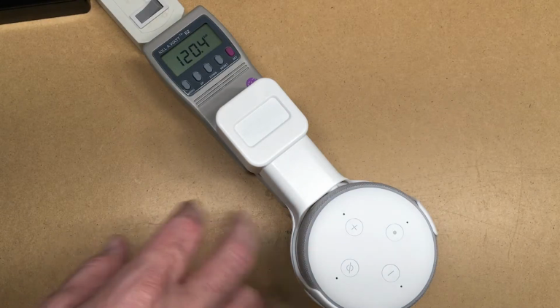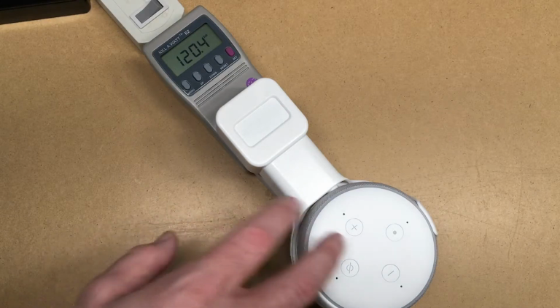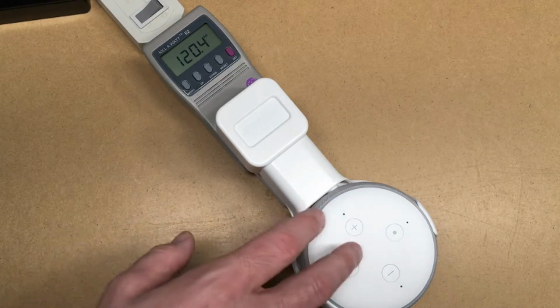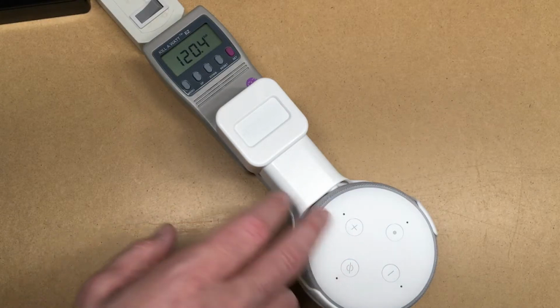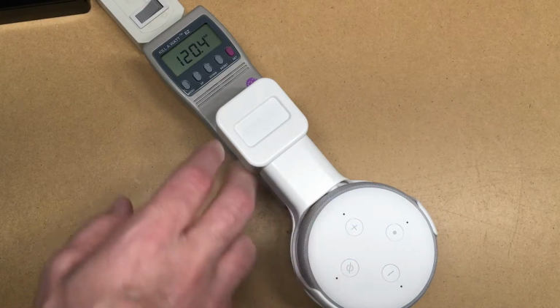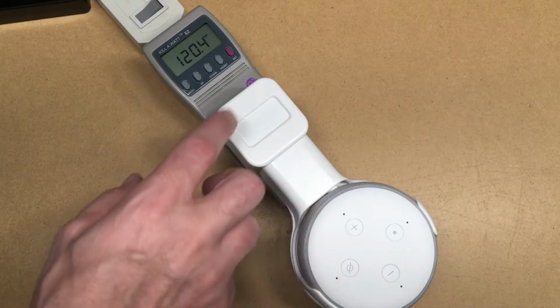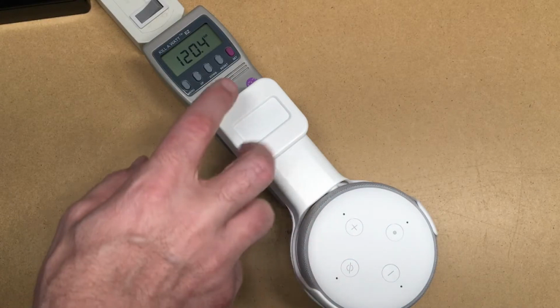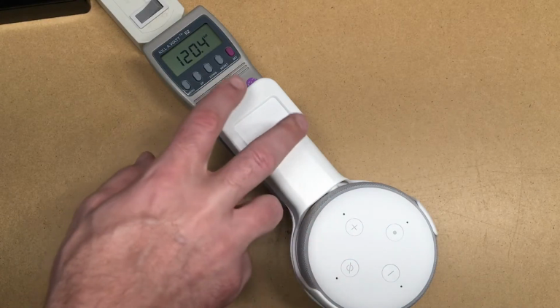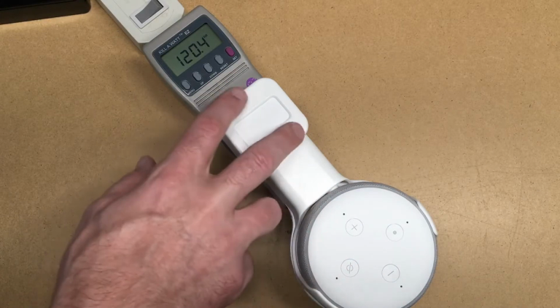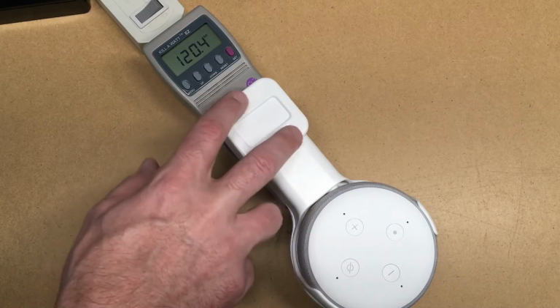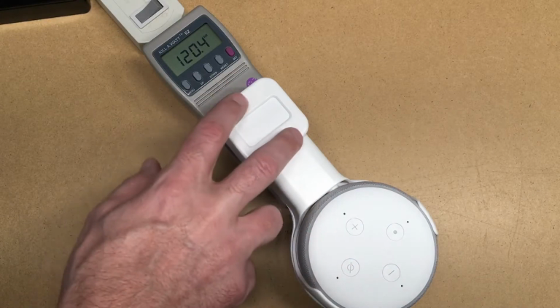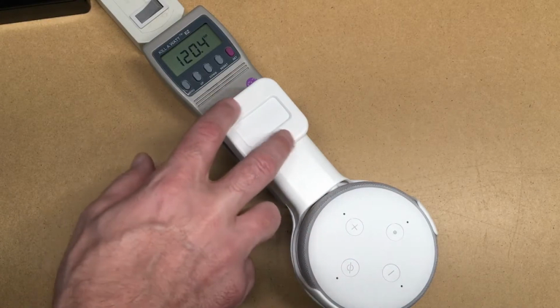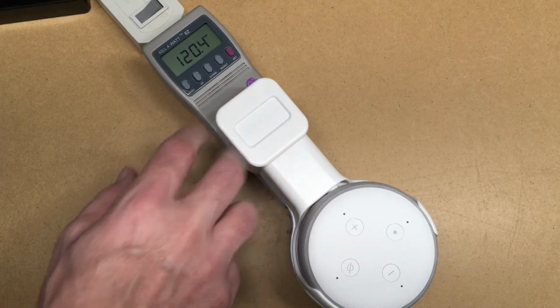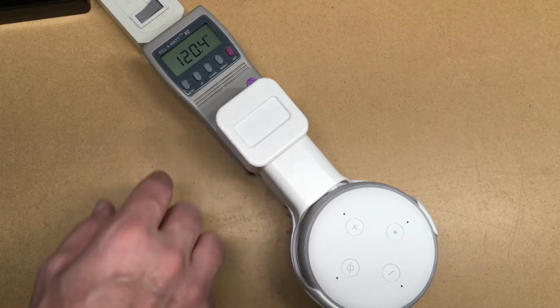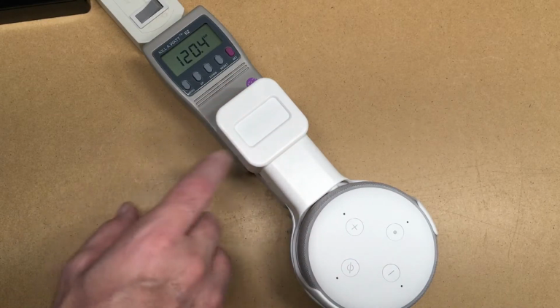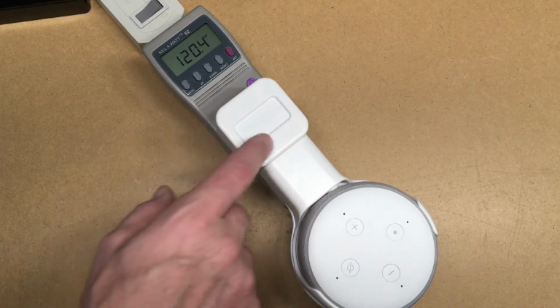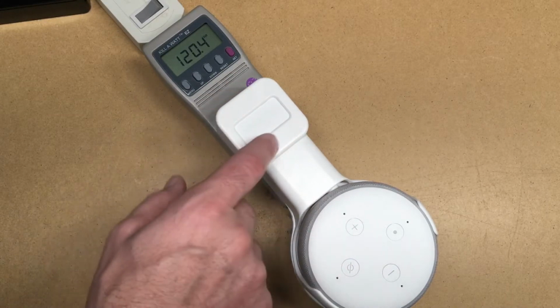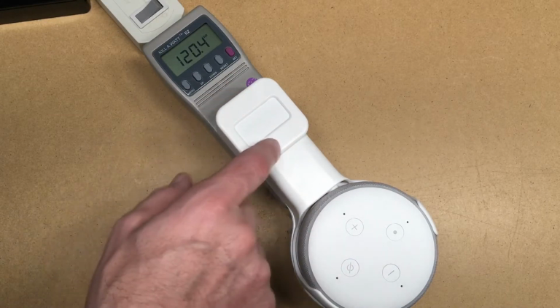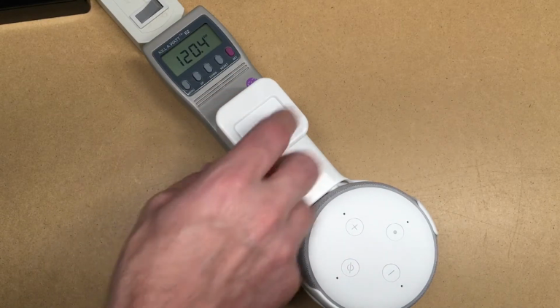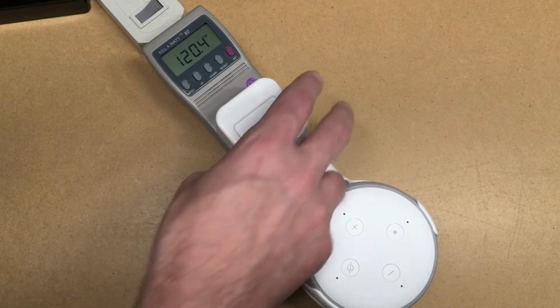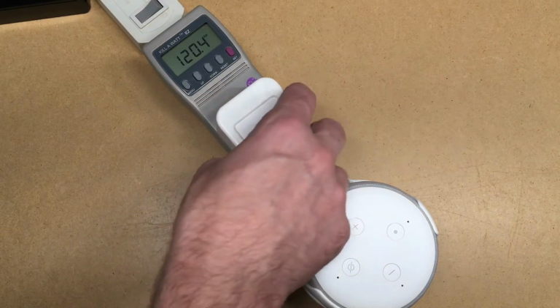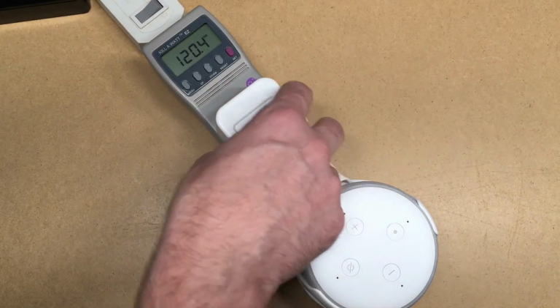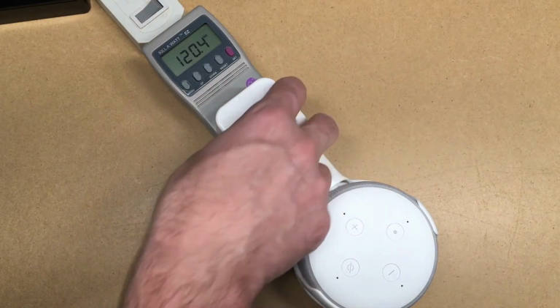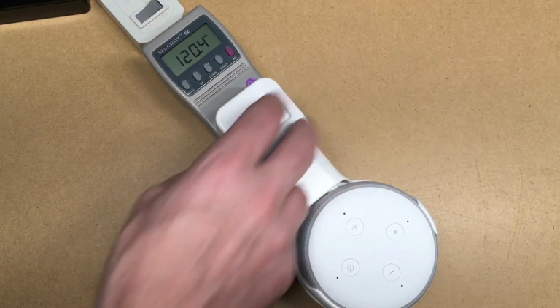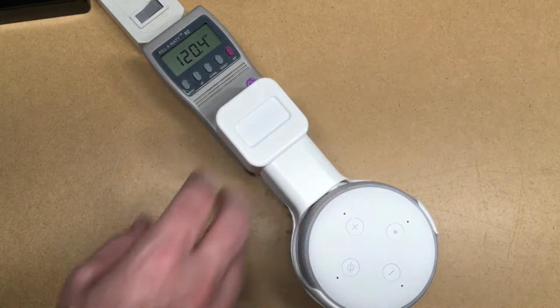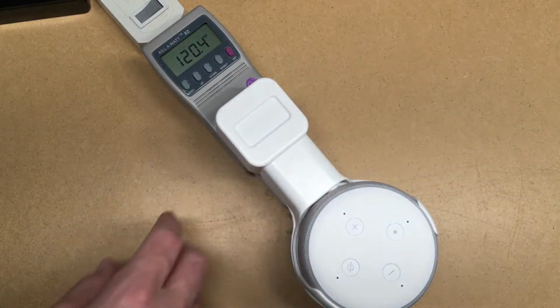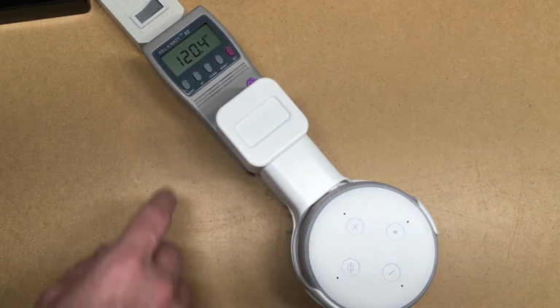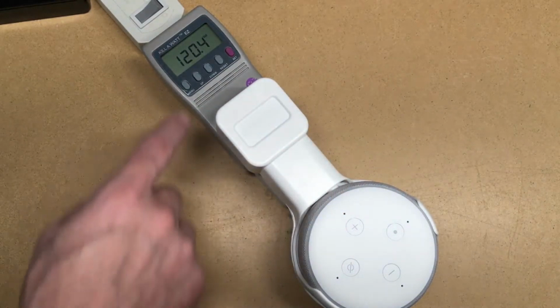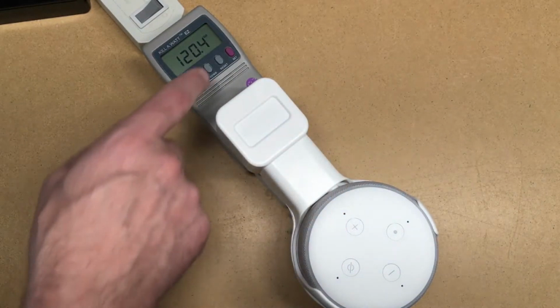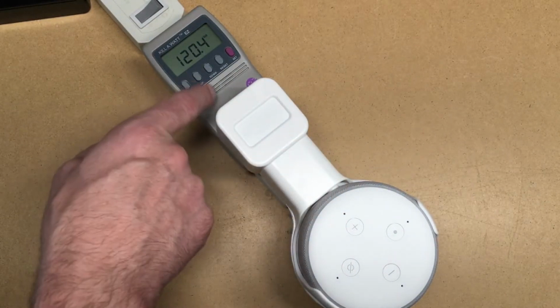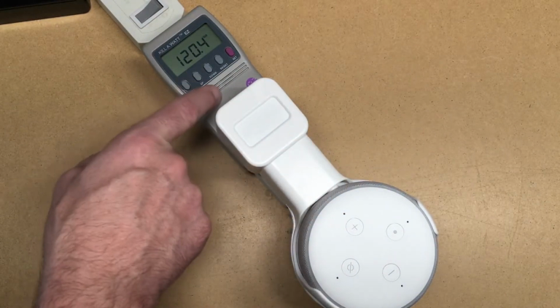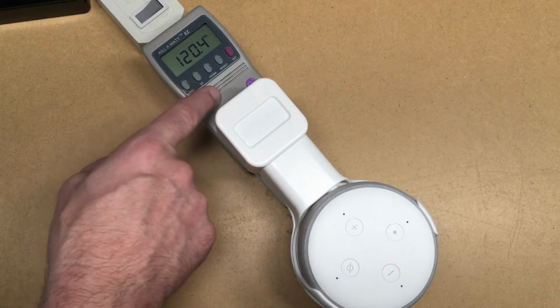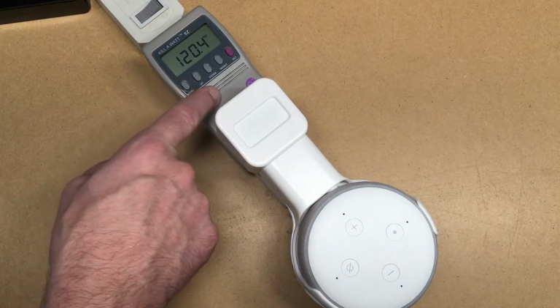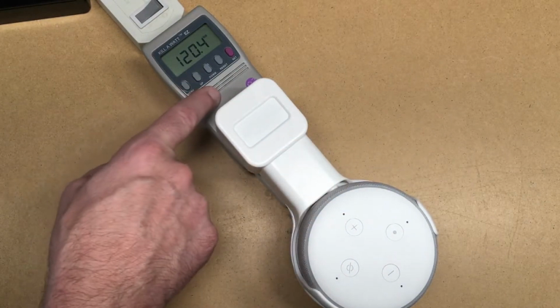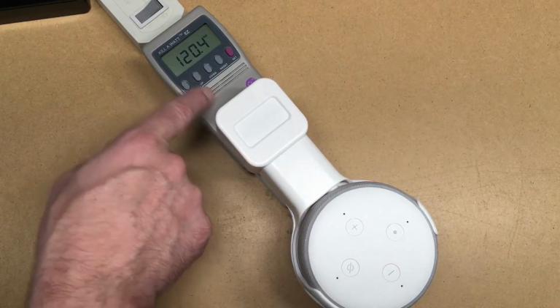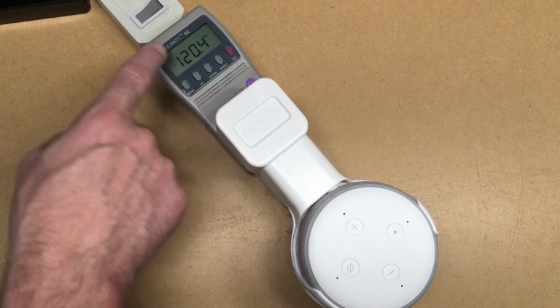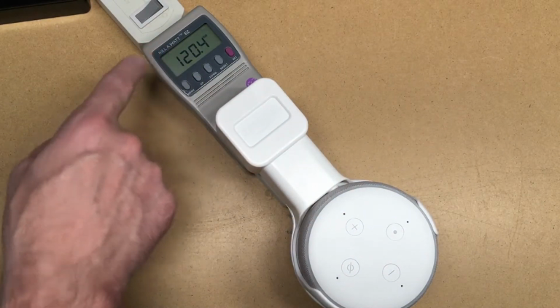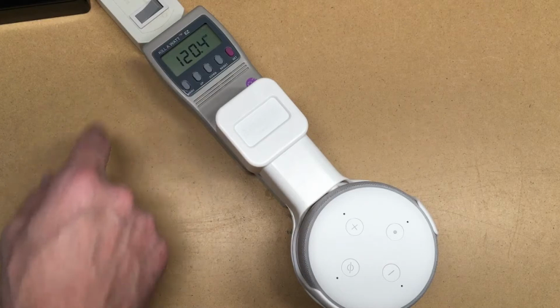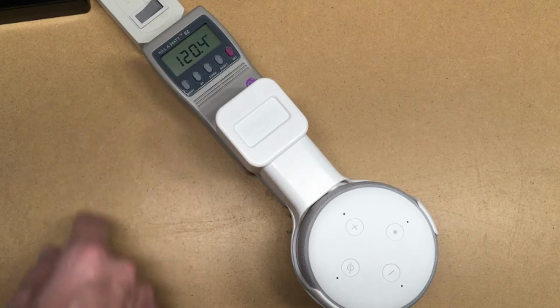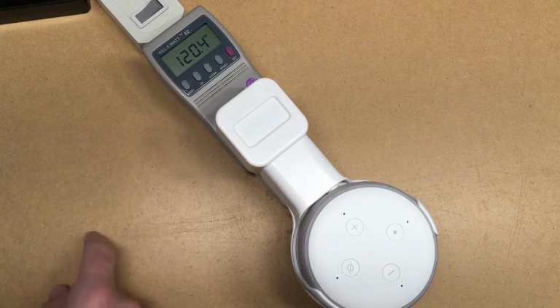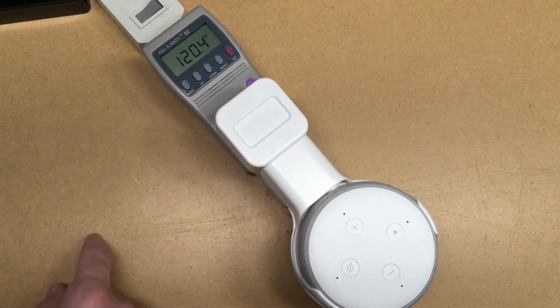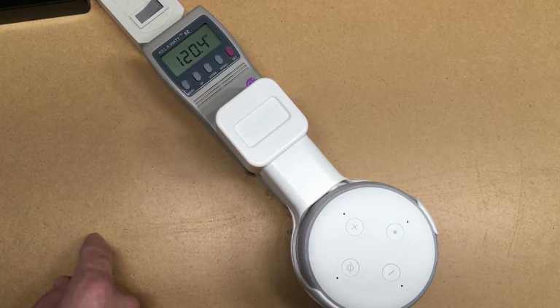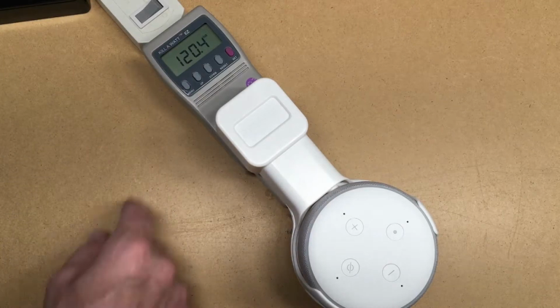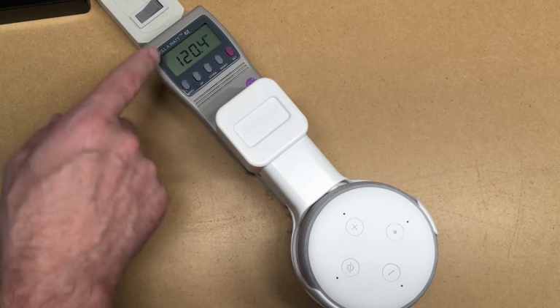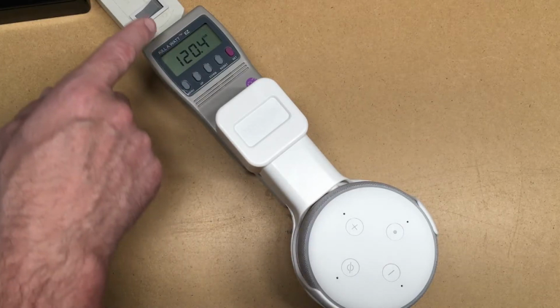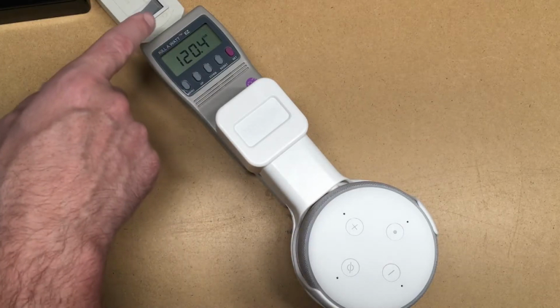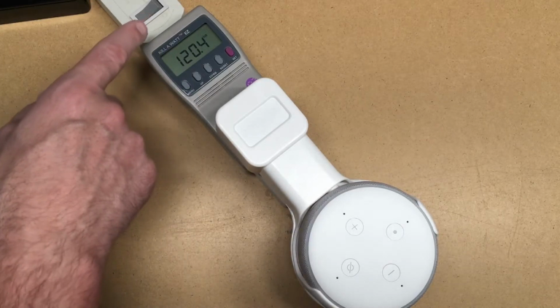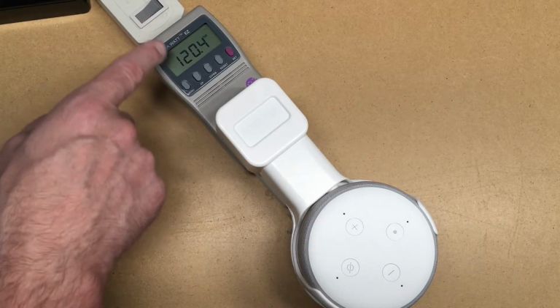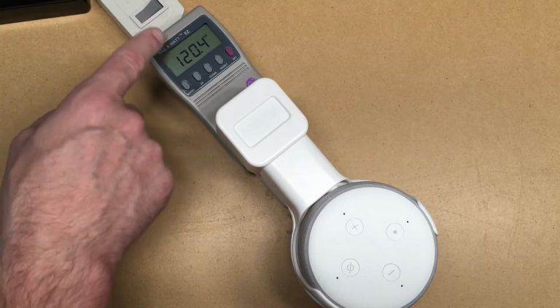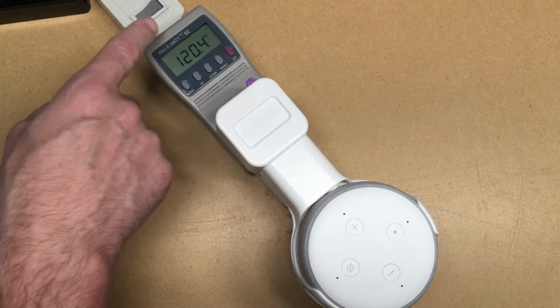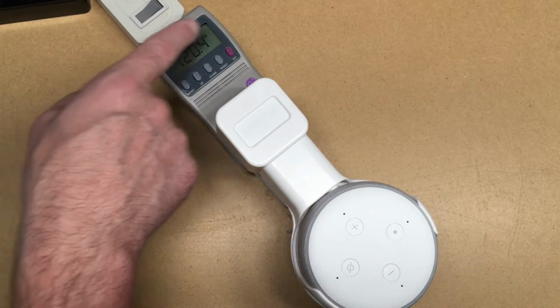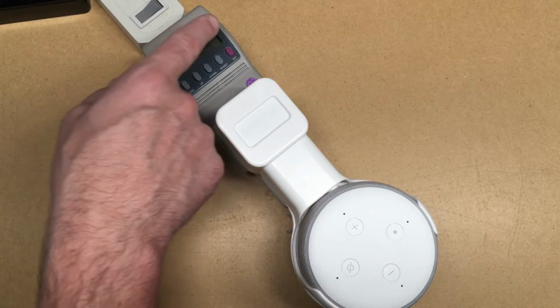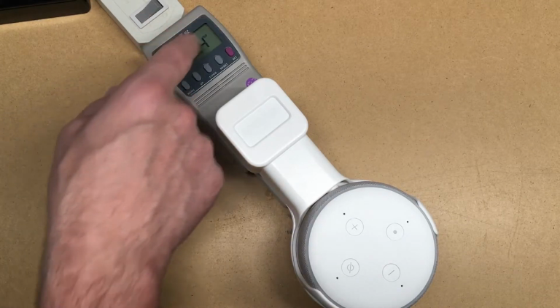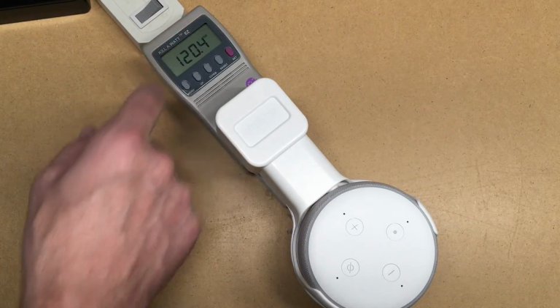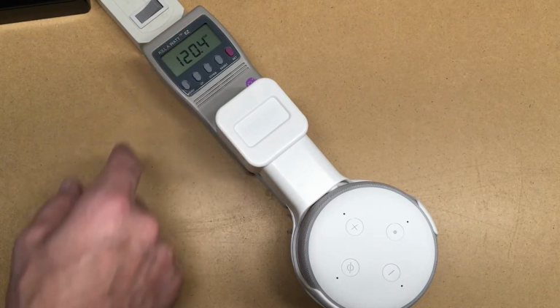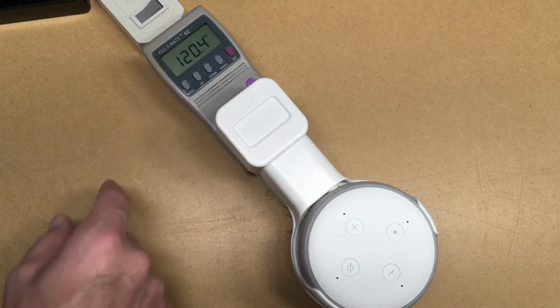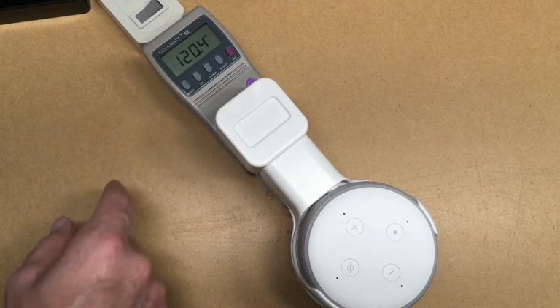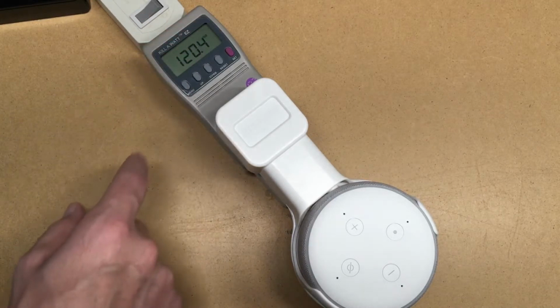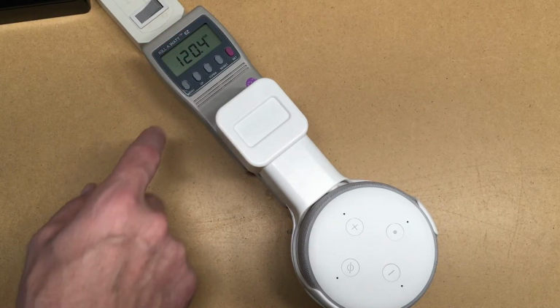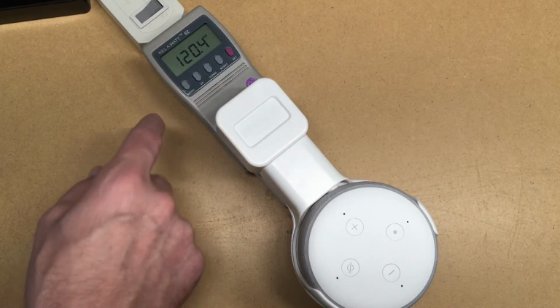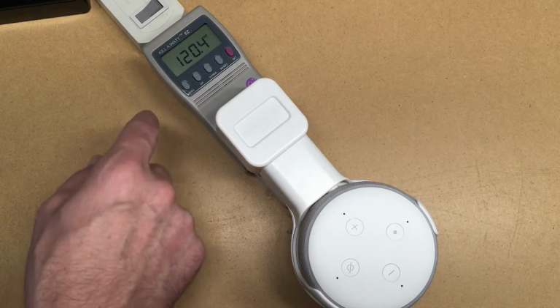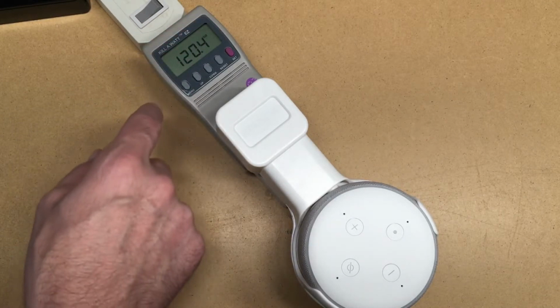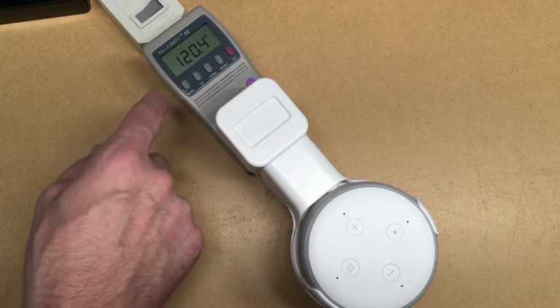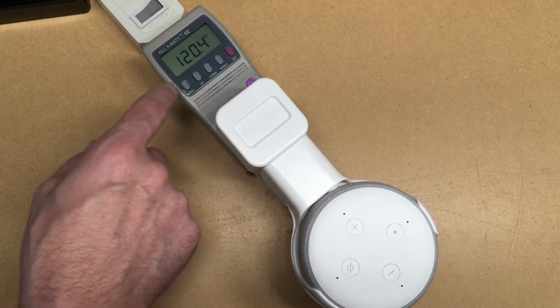I have the dot mounted in my Tuvrin enclosure and I have it plugged into a Kill-a-Watt. Looking here, it has 120 volts.